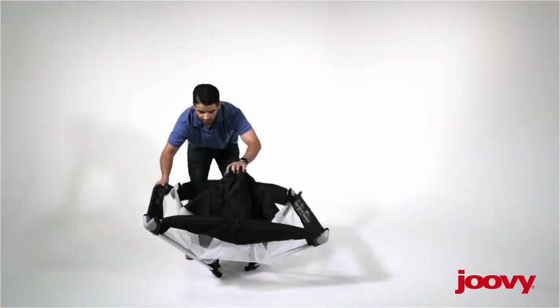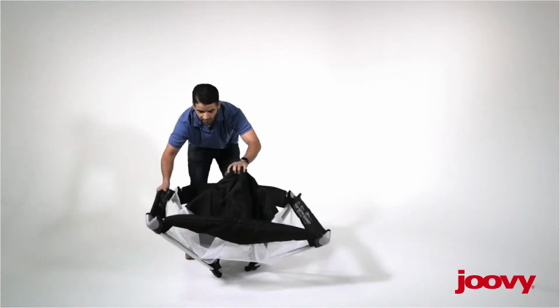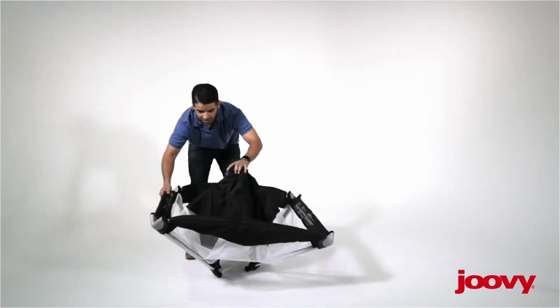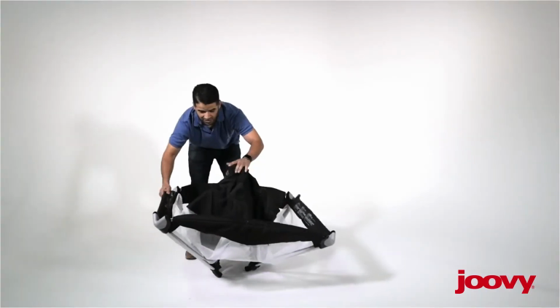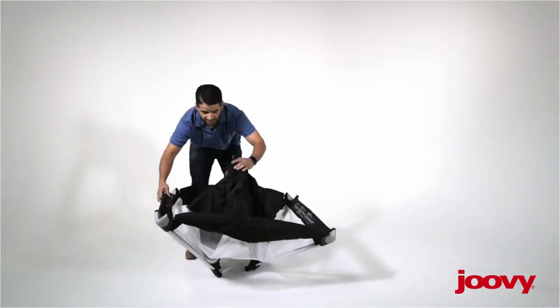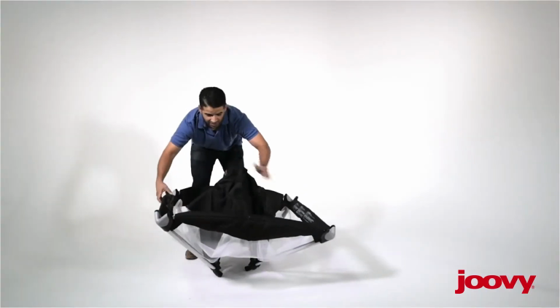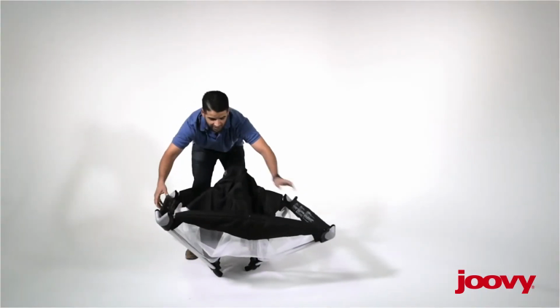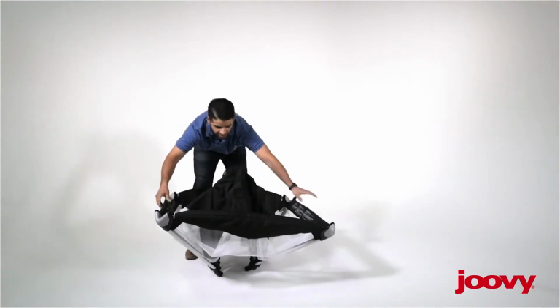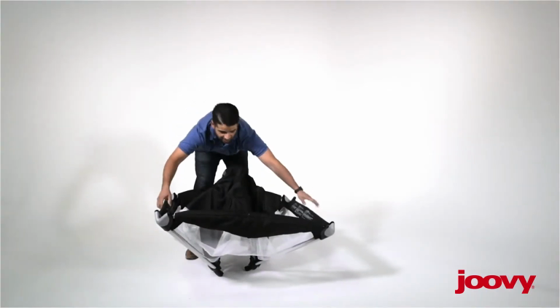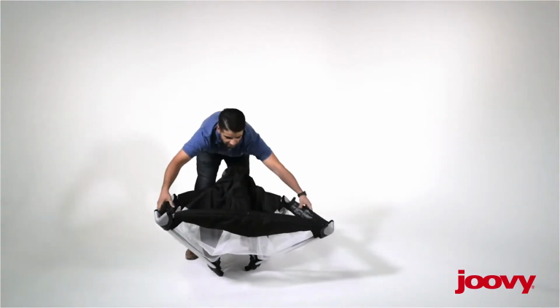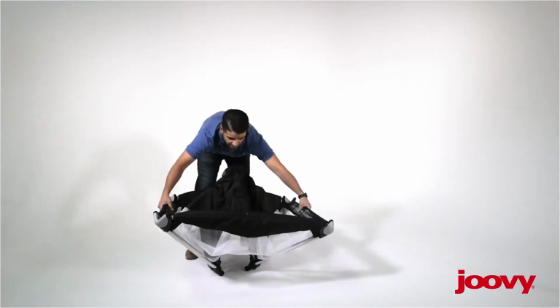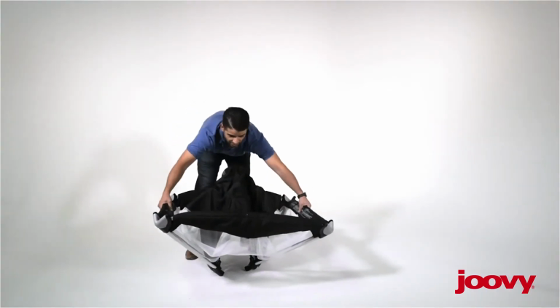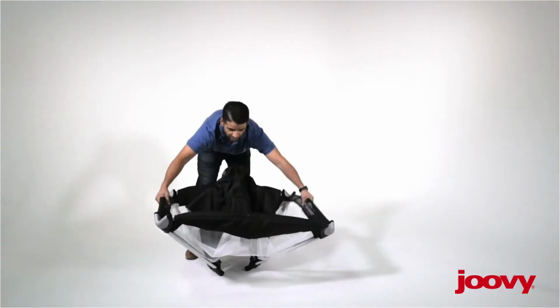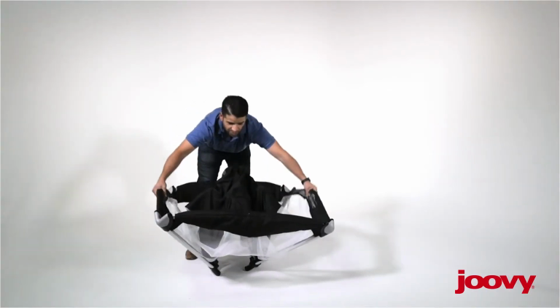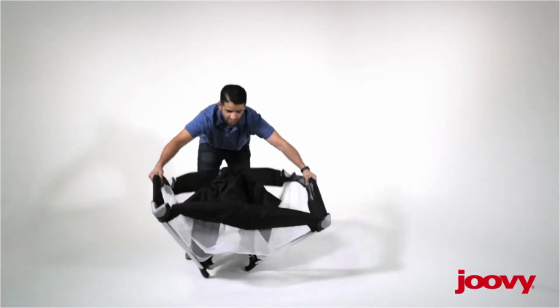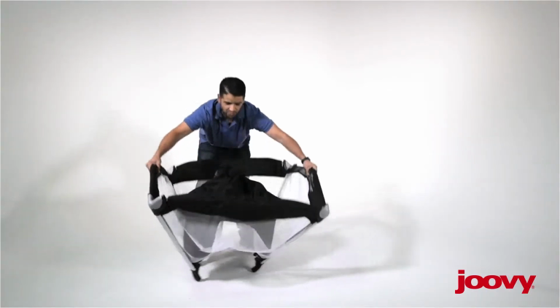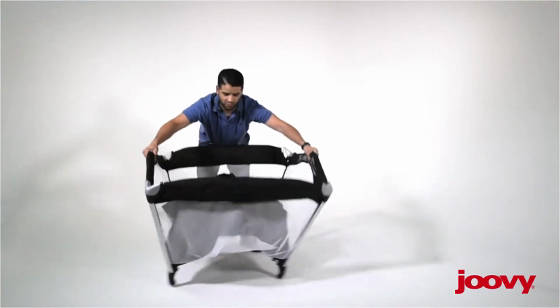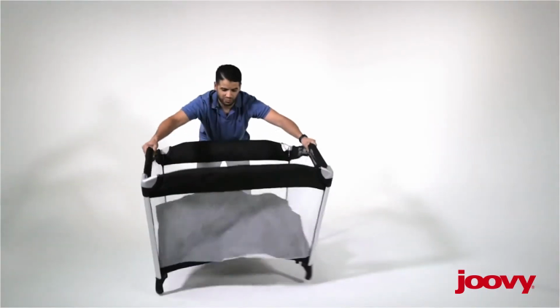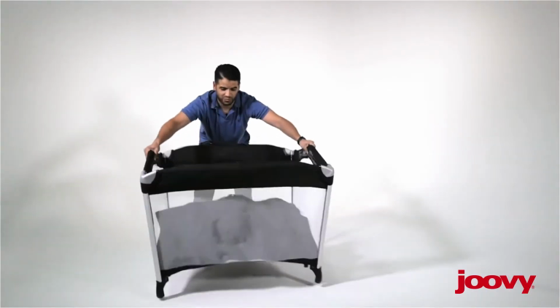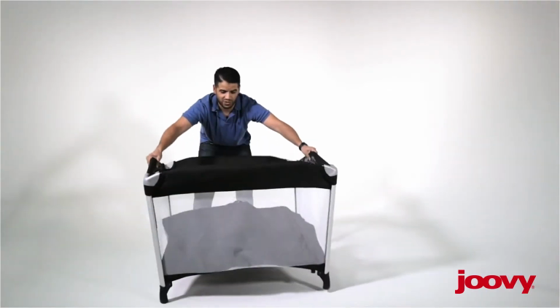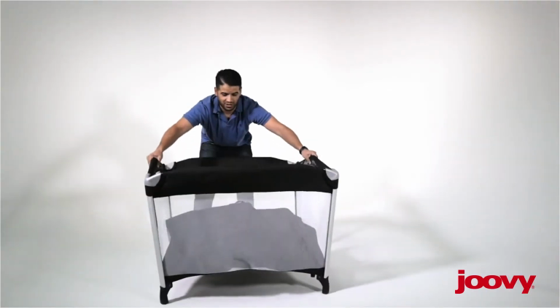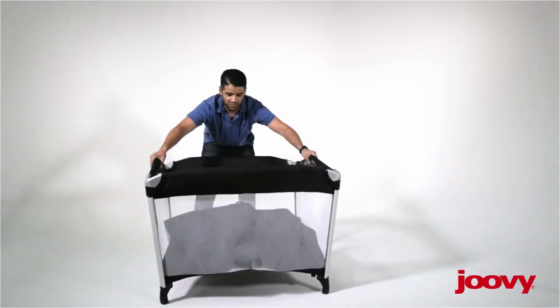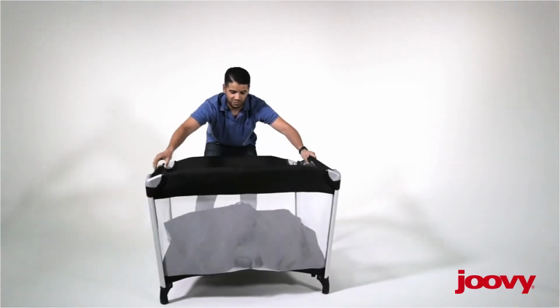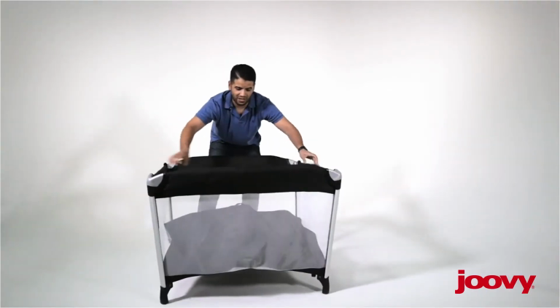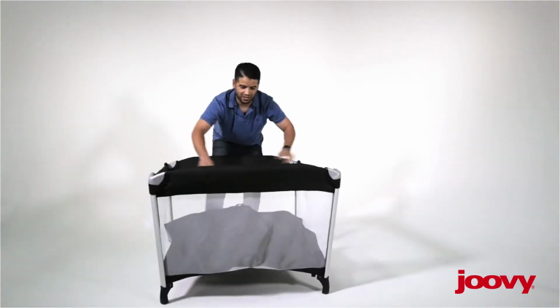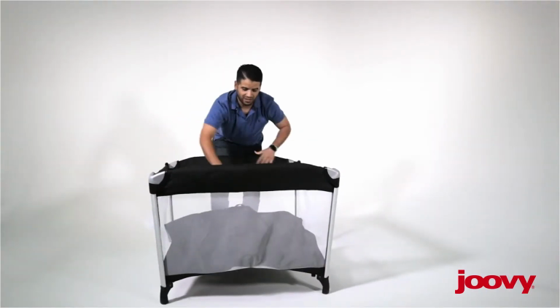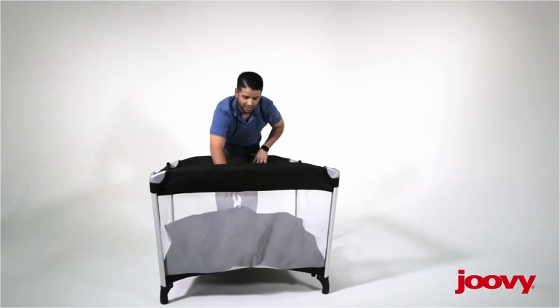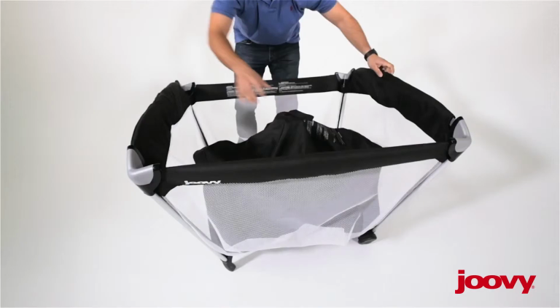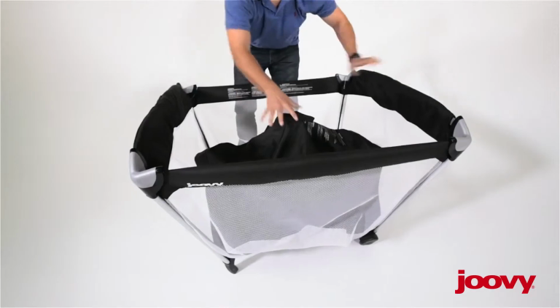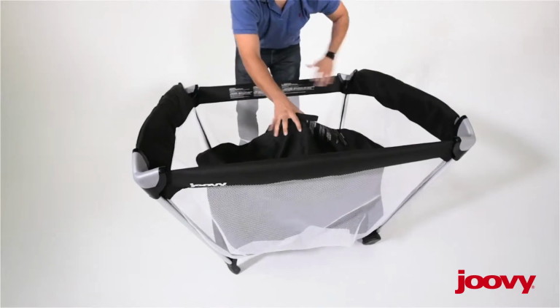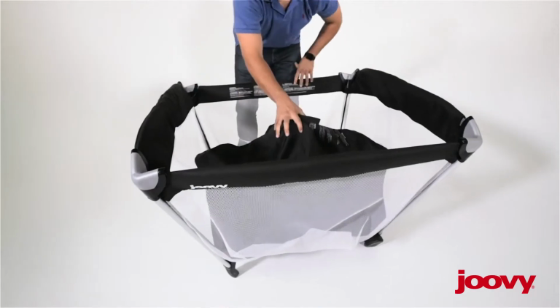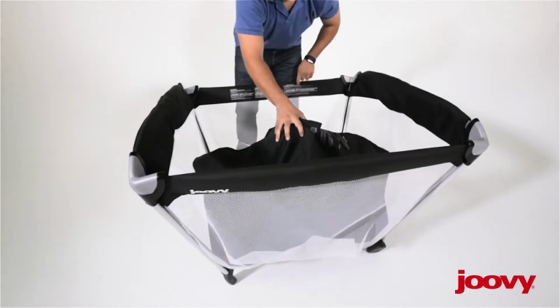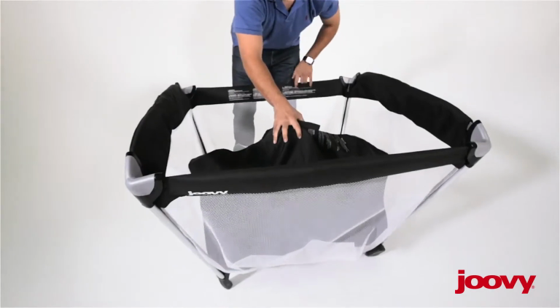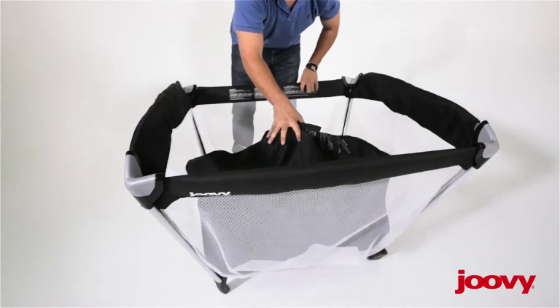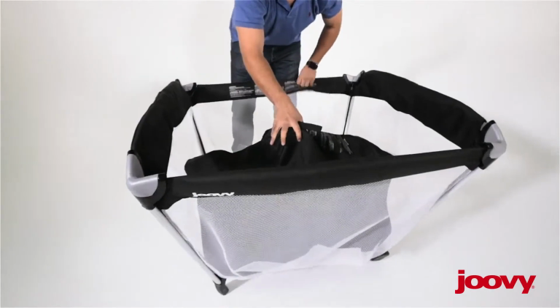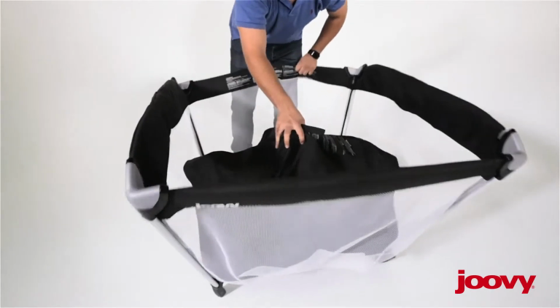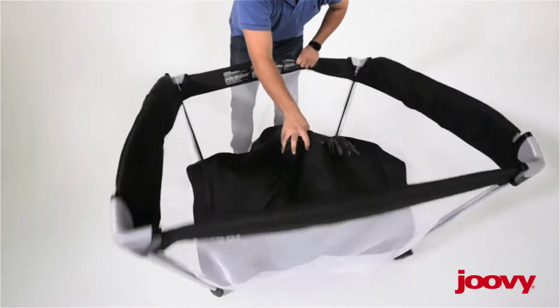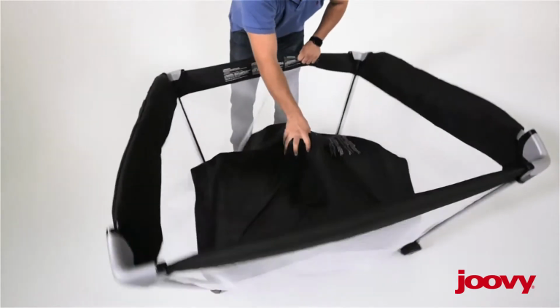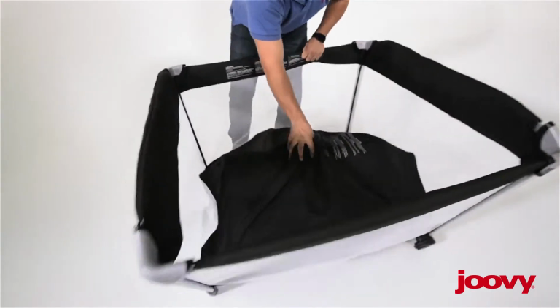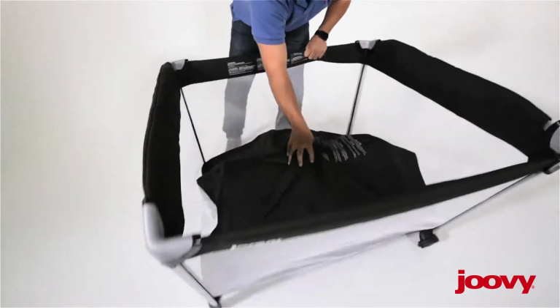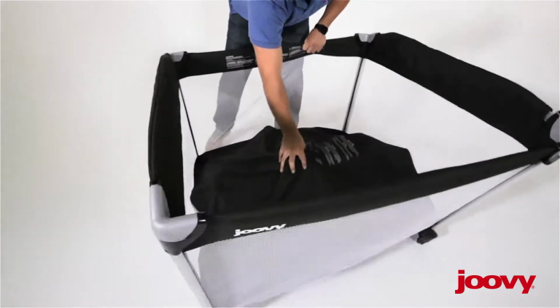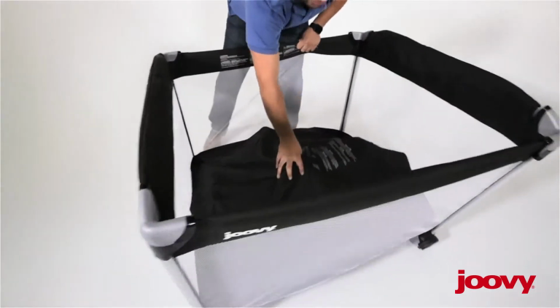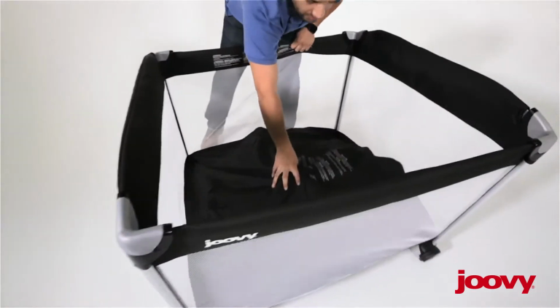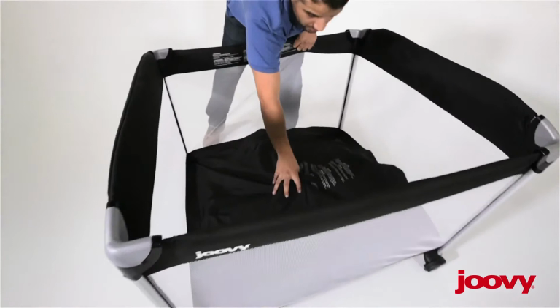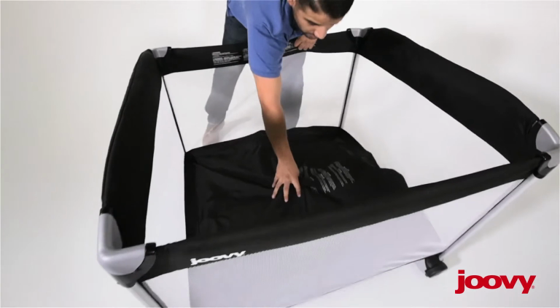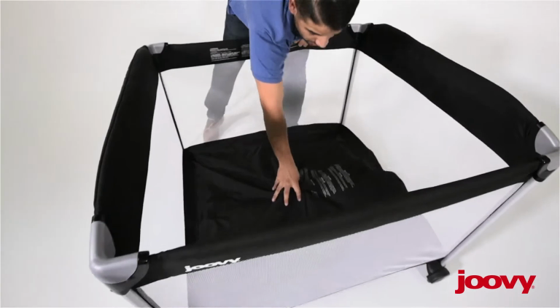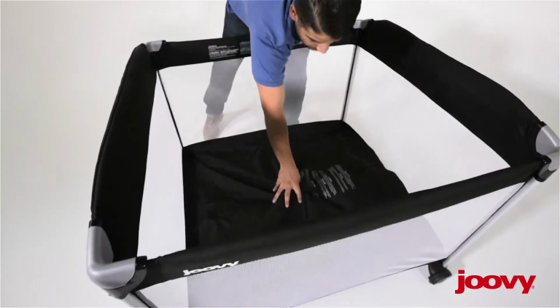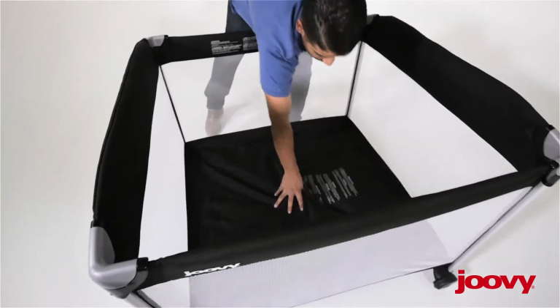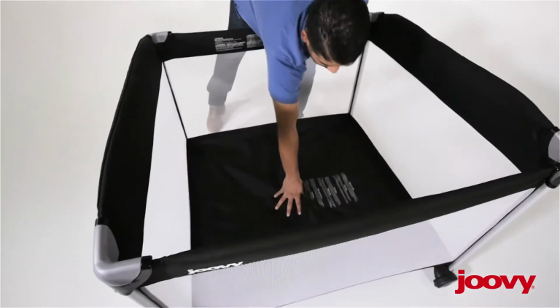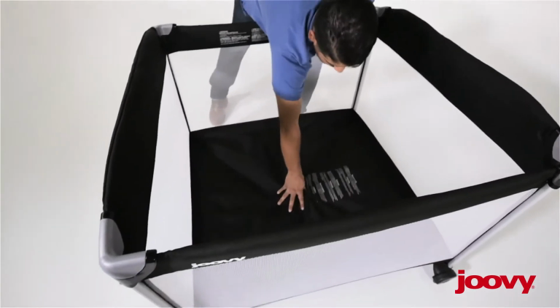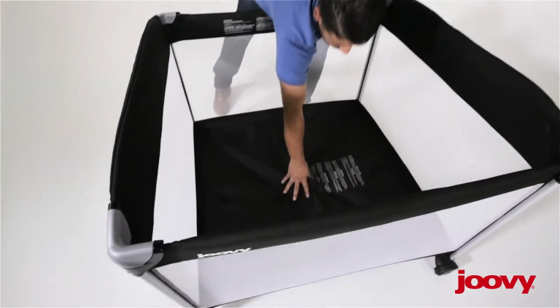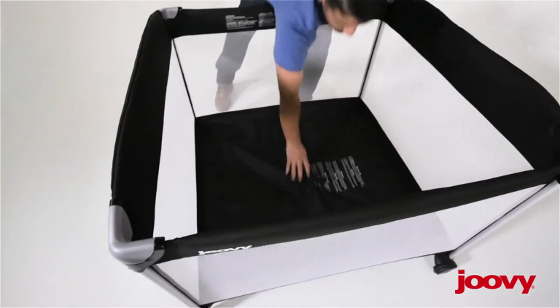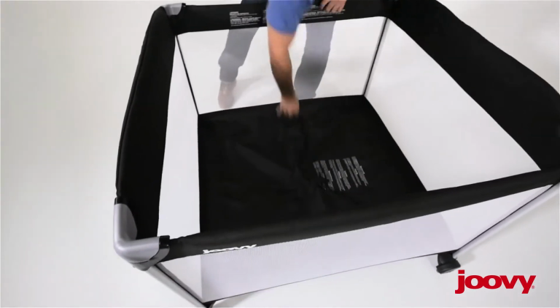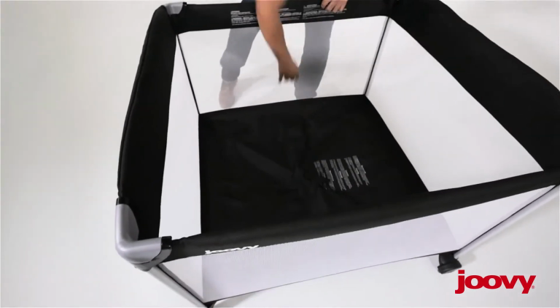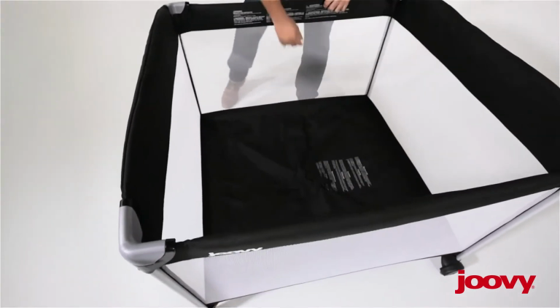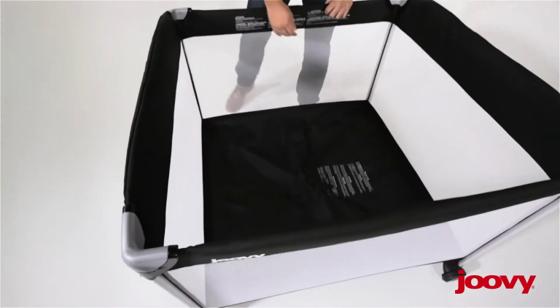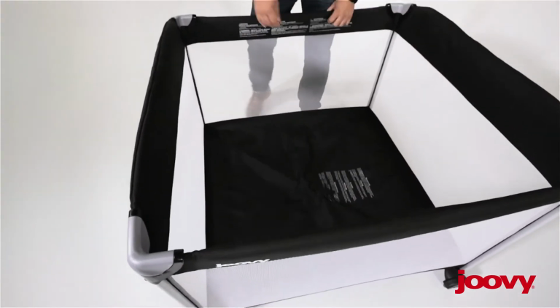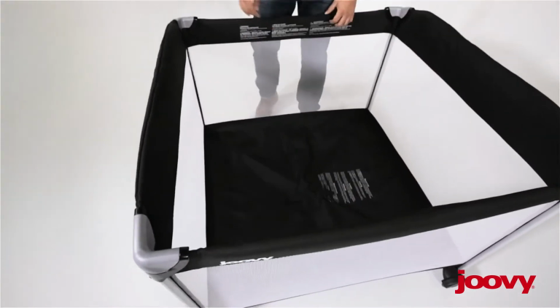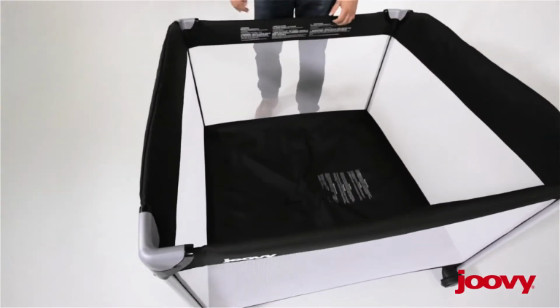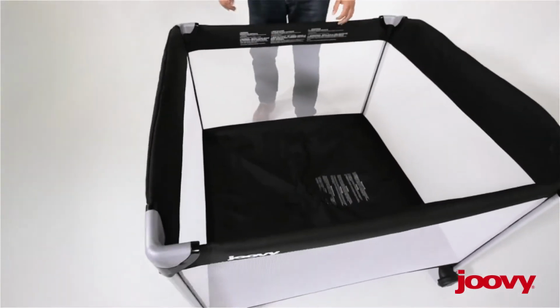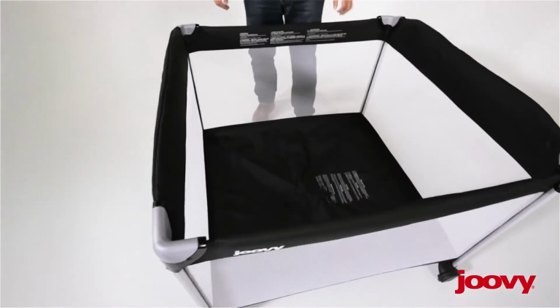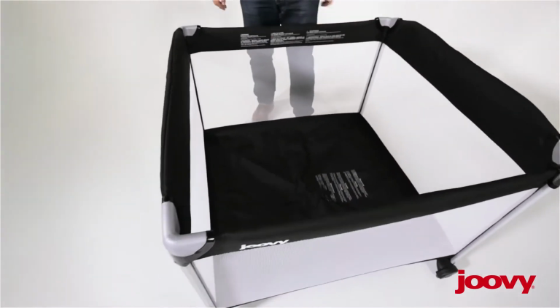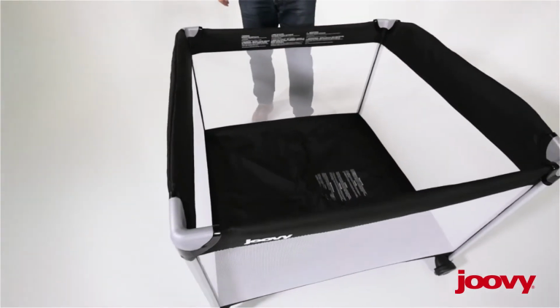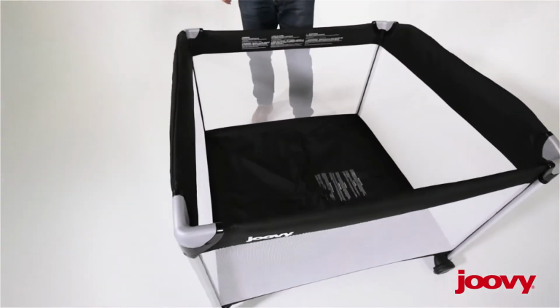Once you do that, let's open up the play yard, lower the floor, and the lock's in place.